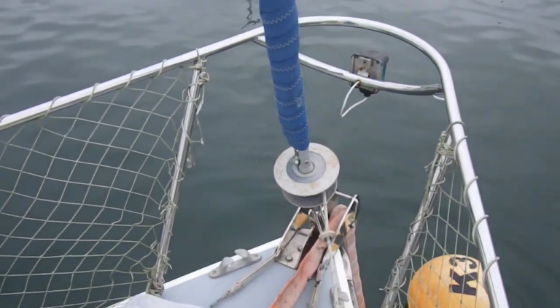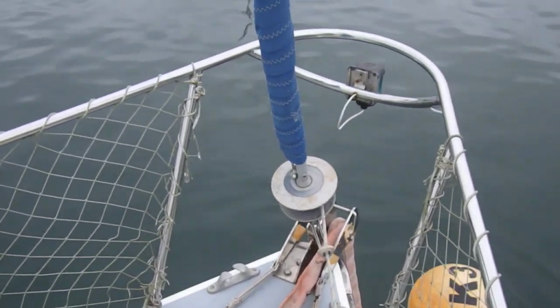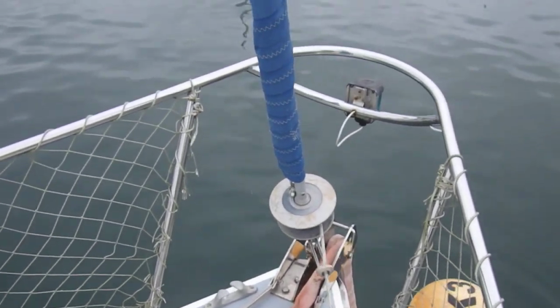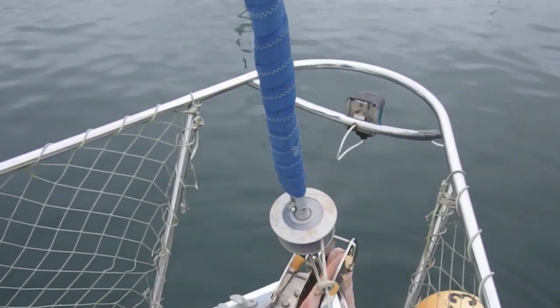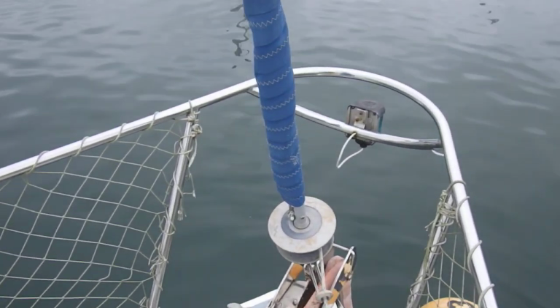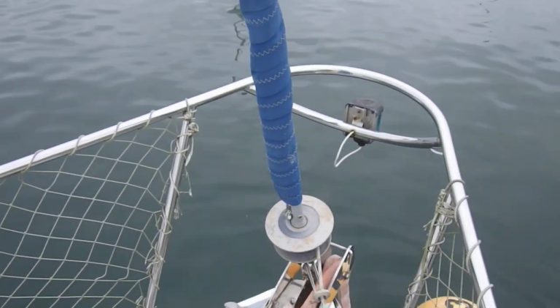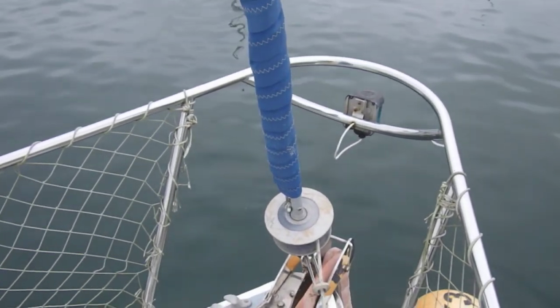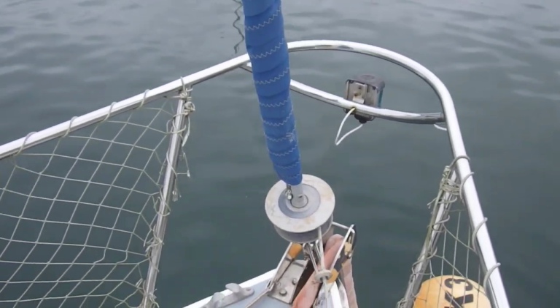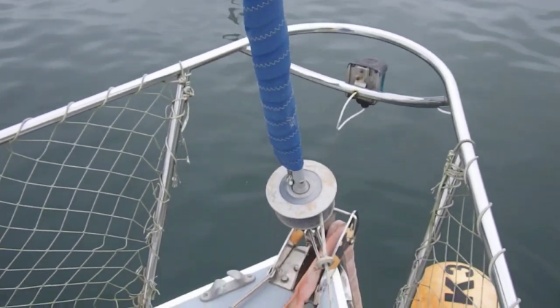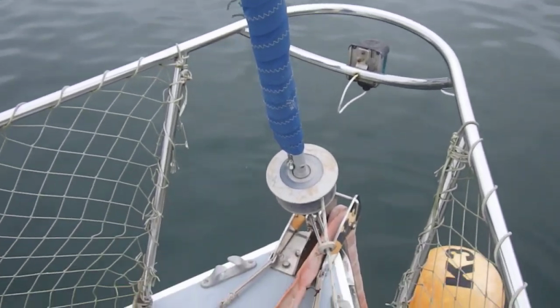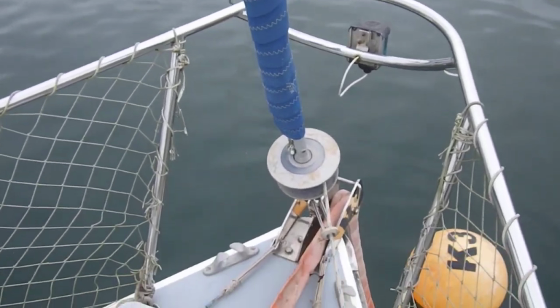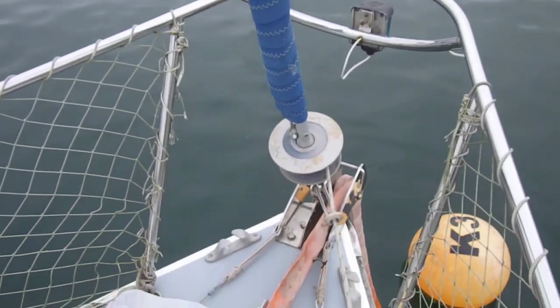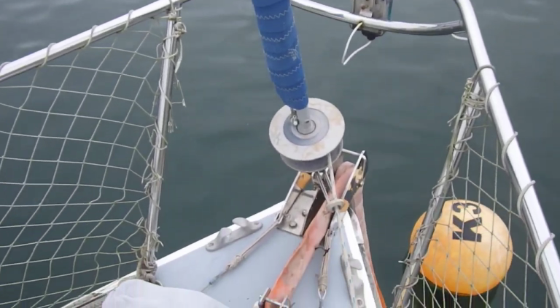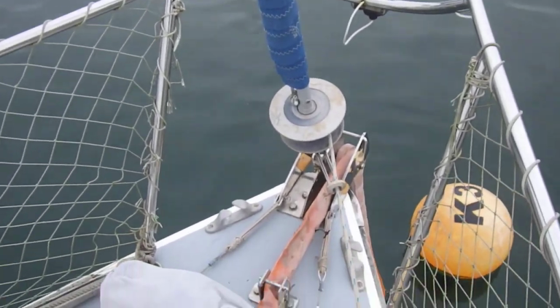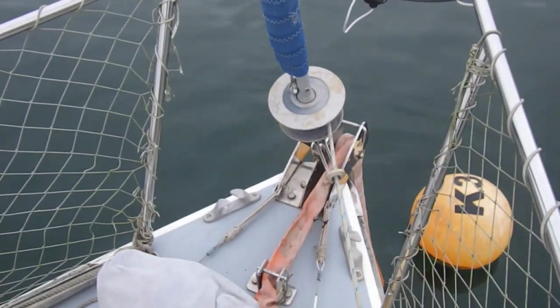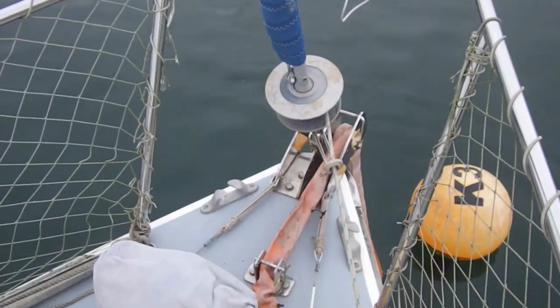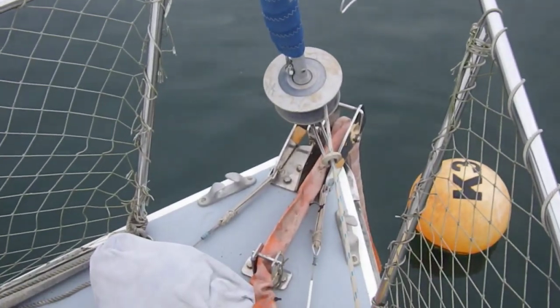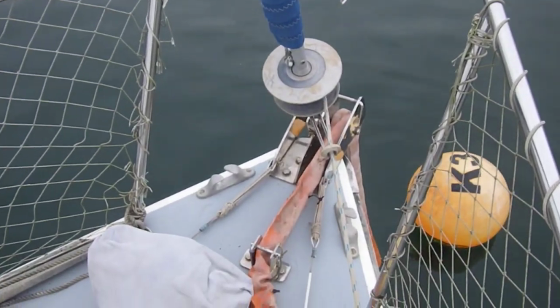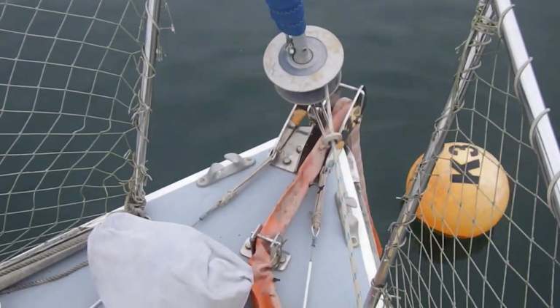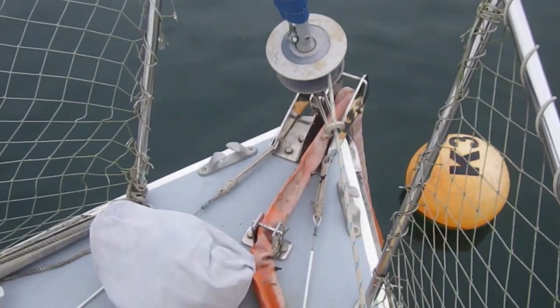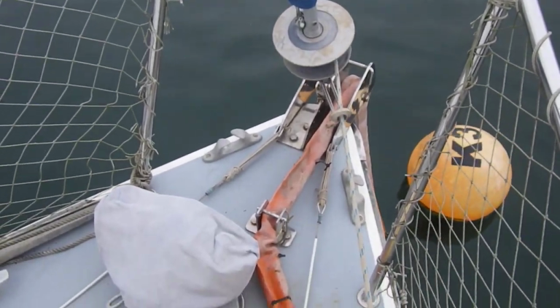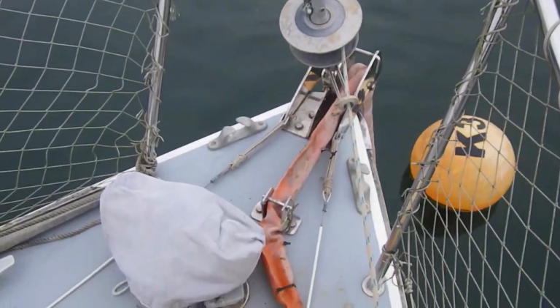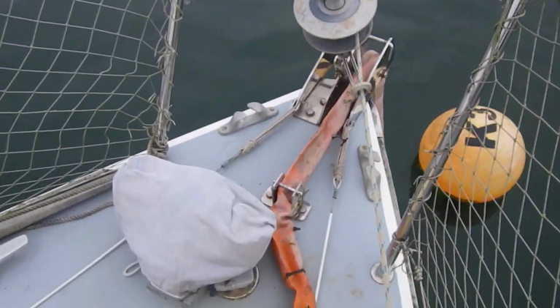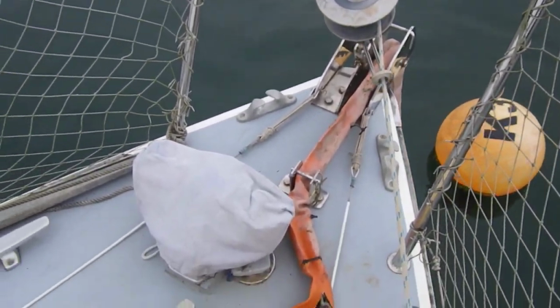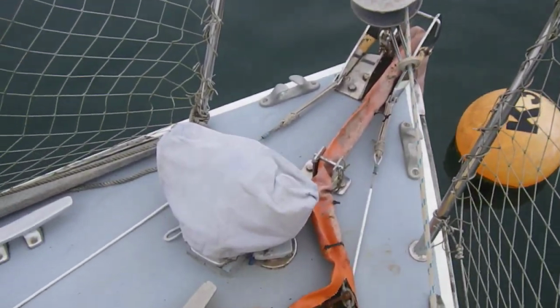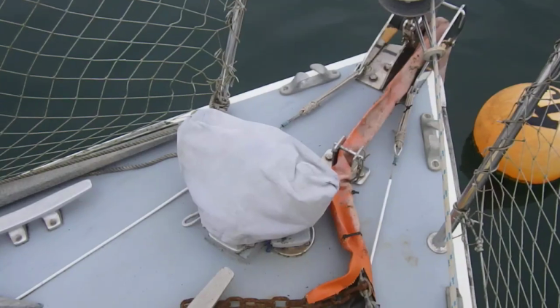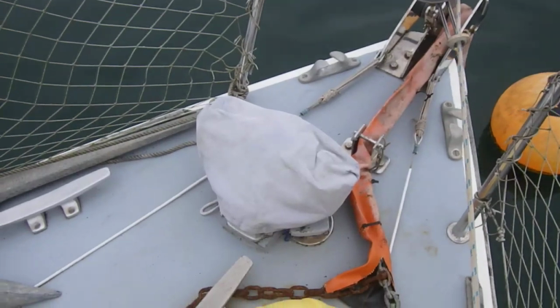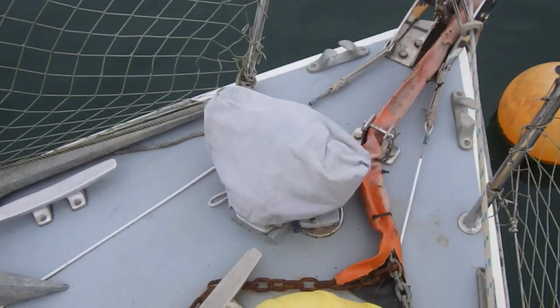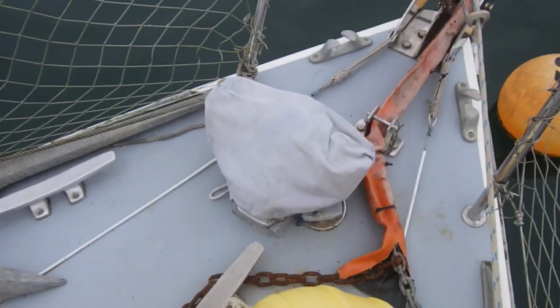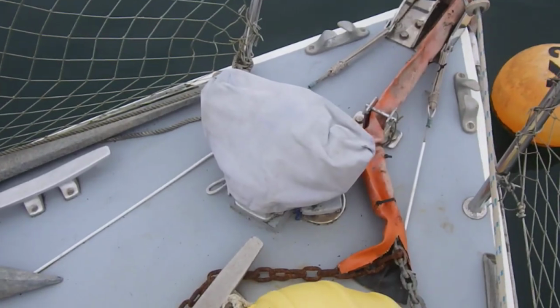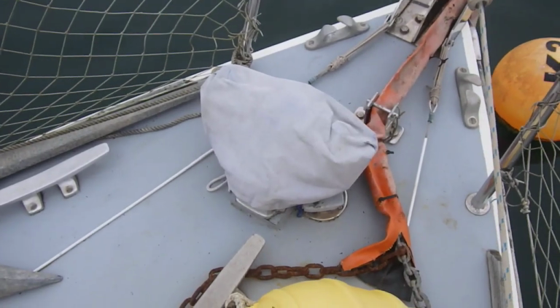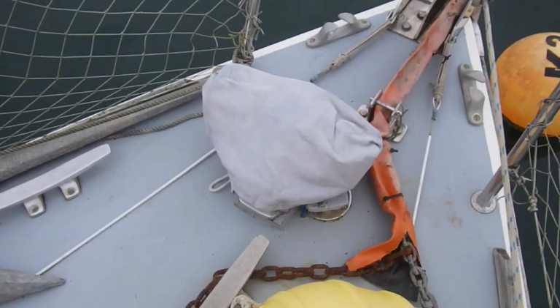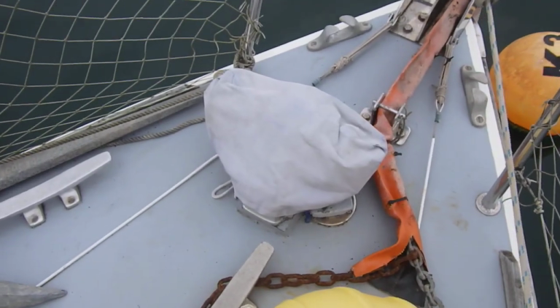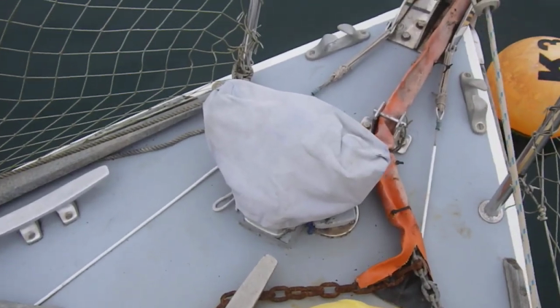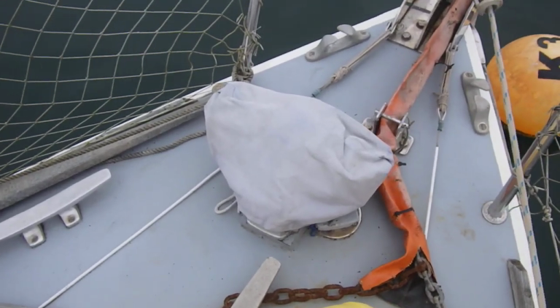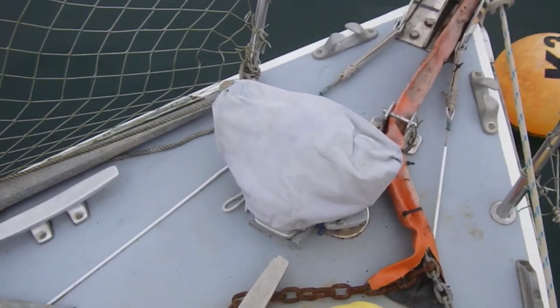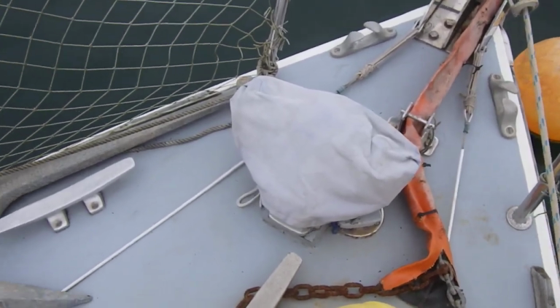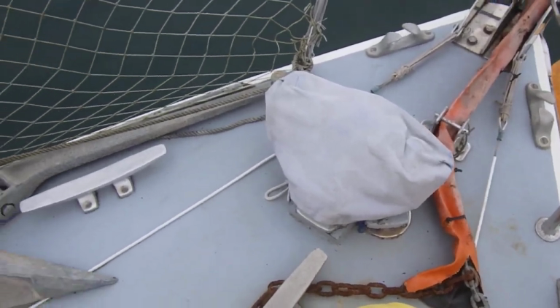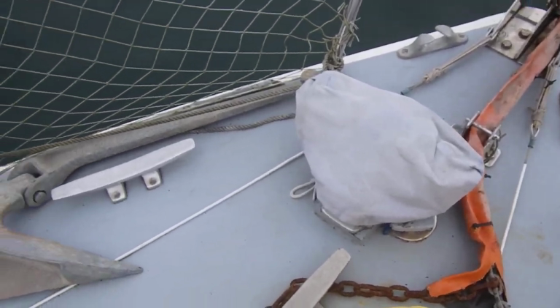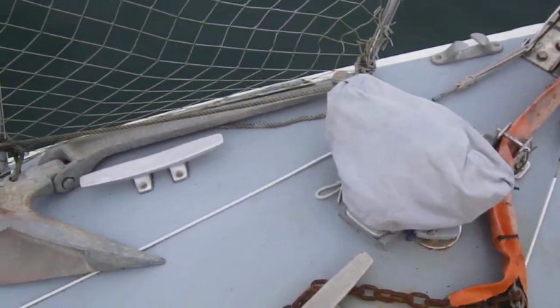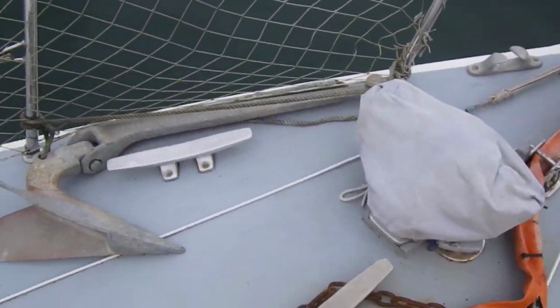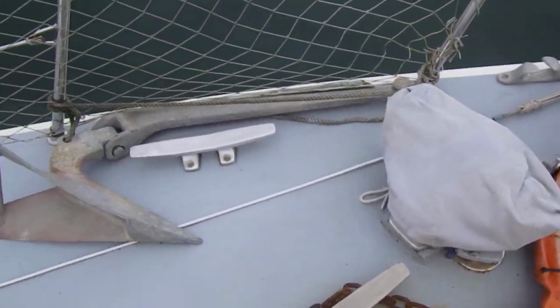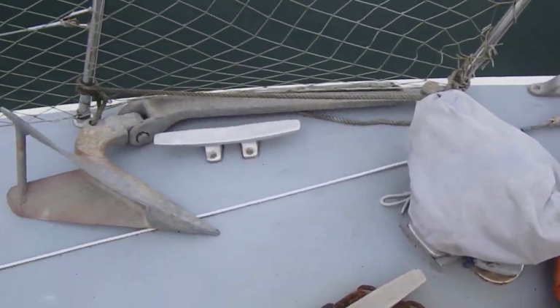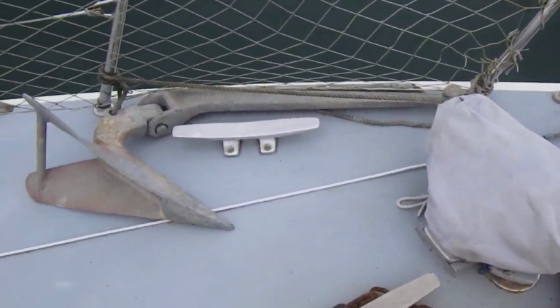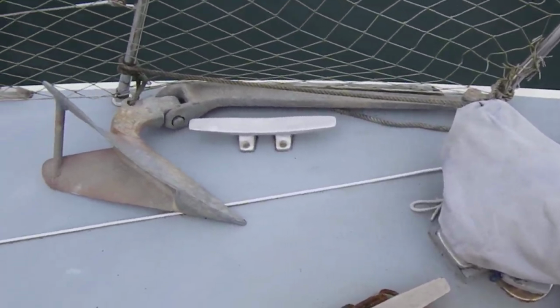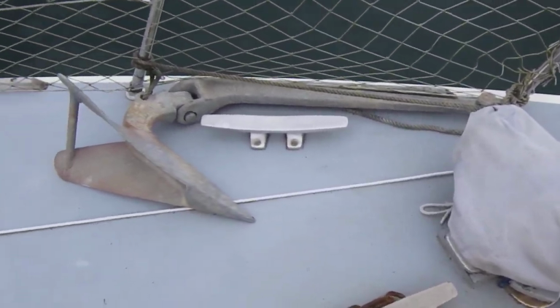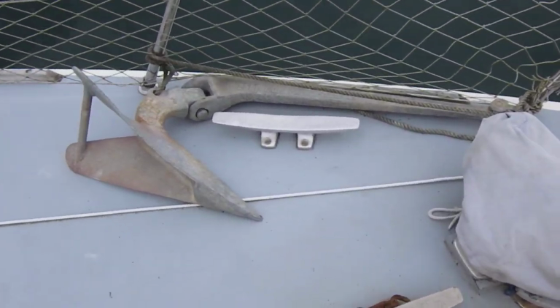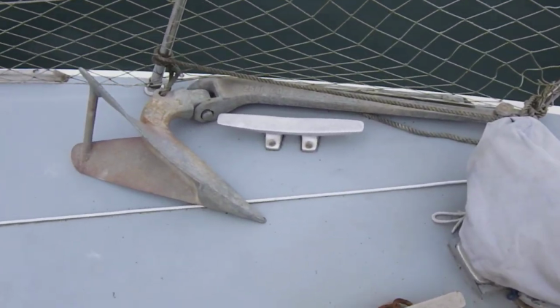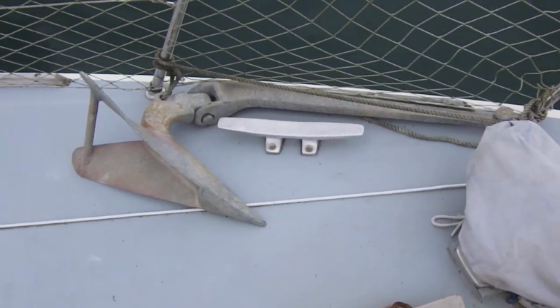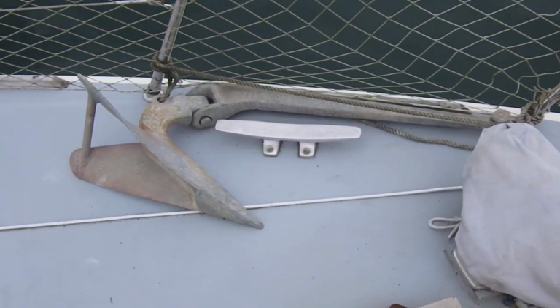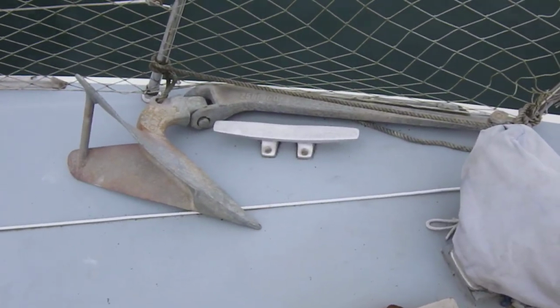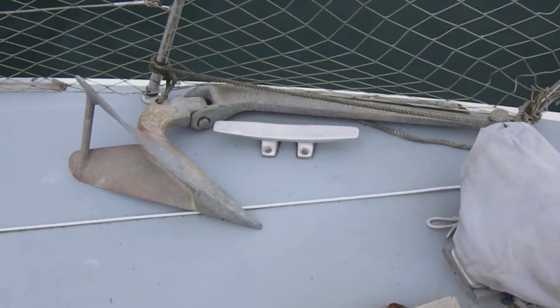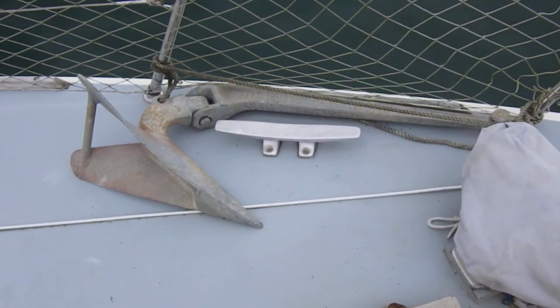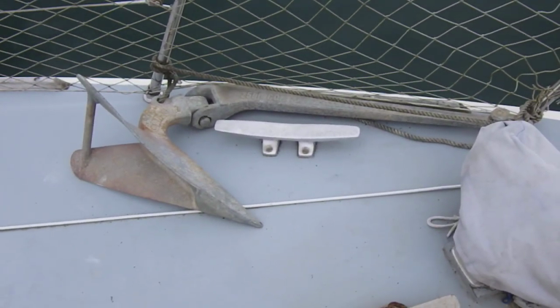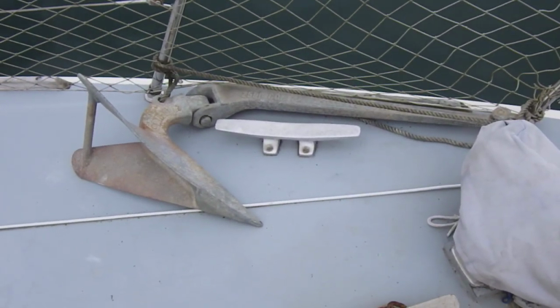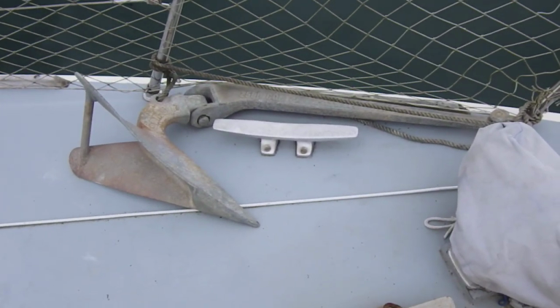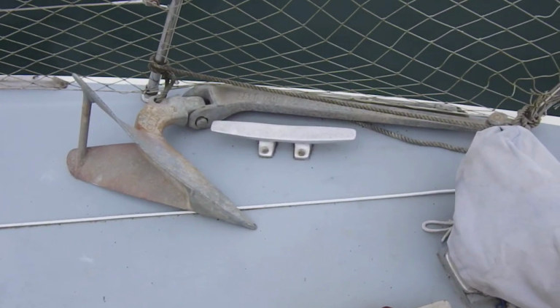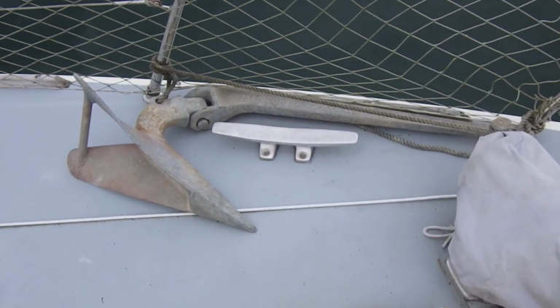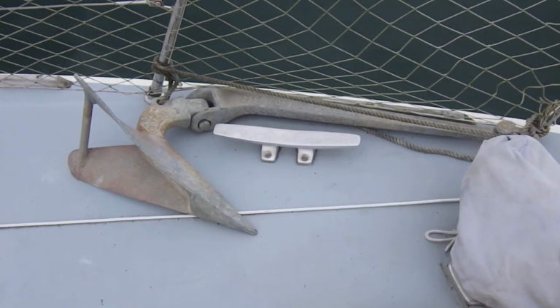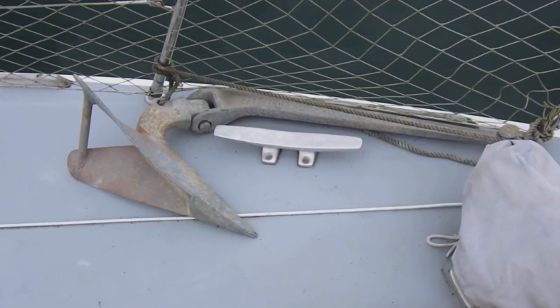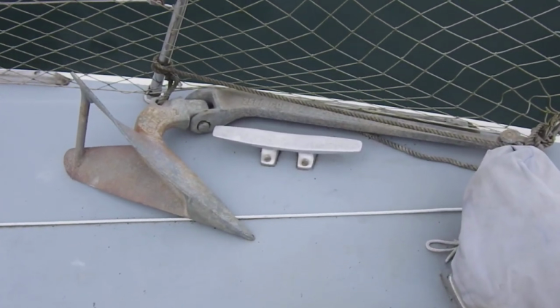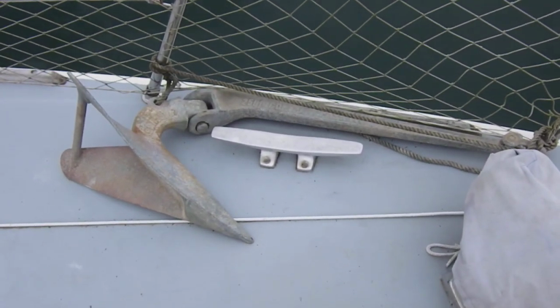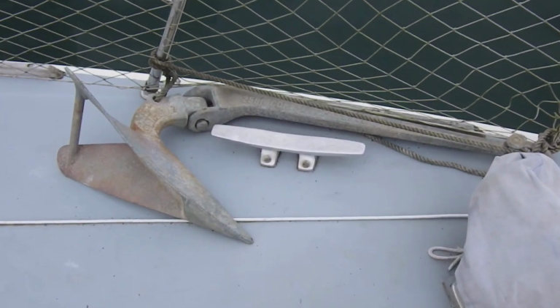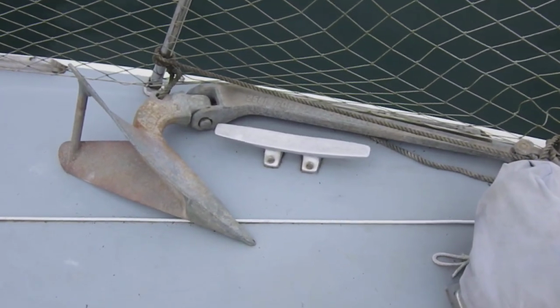So the headsail has roller reefing. There's a windlass, which is manual. The main anchor is here, and there is also a kedge anchor on board.